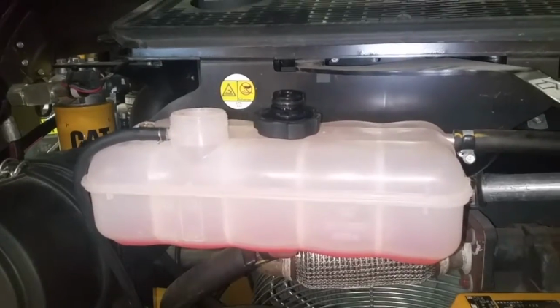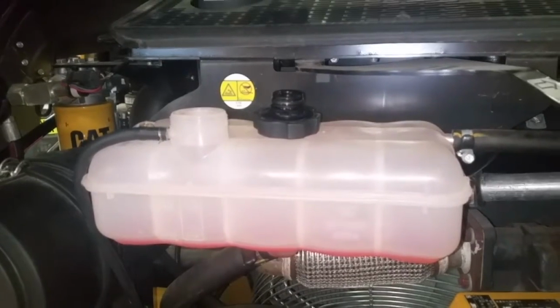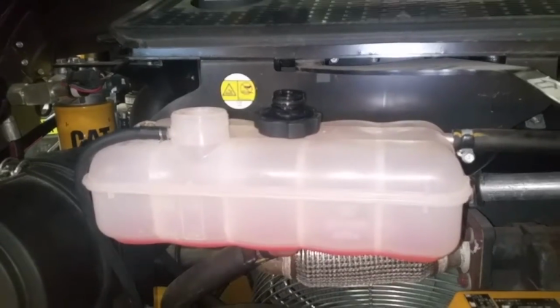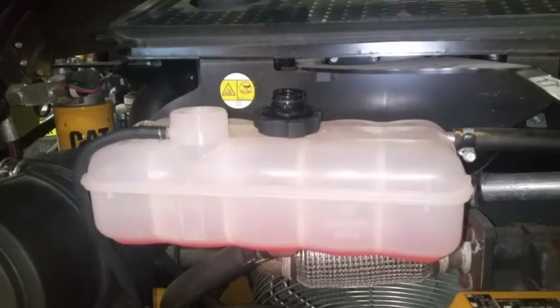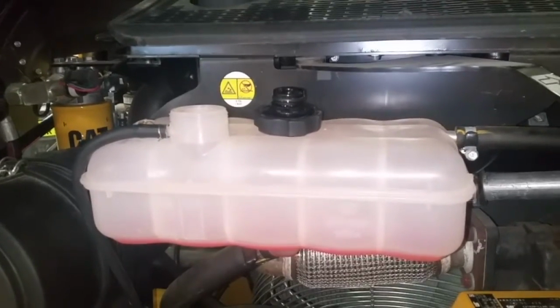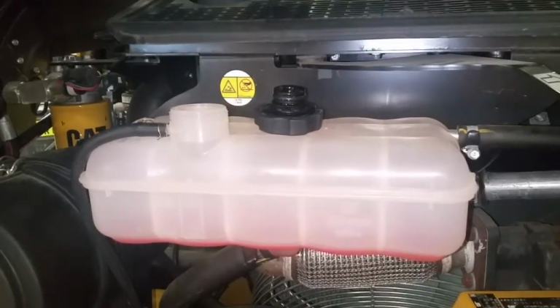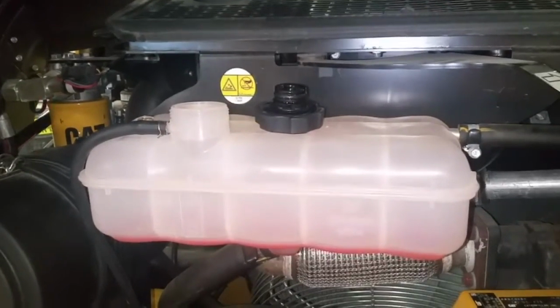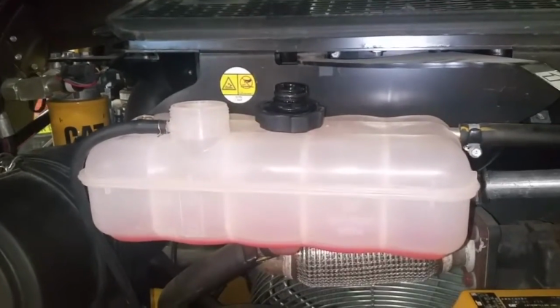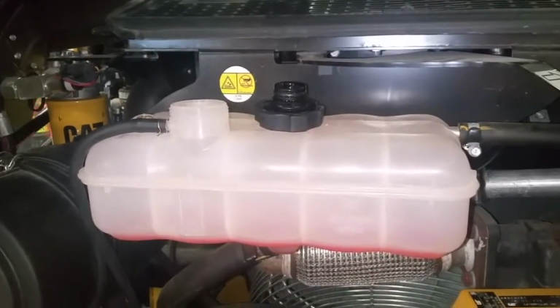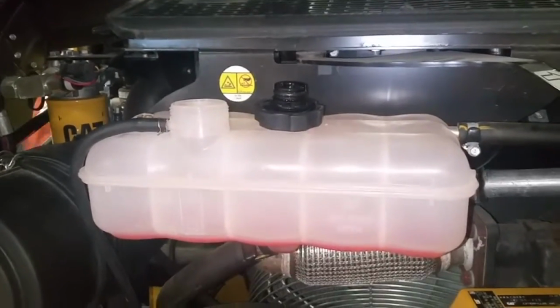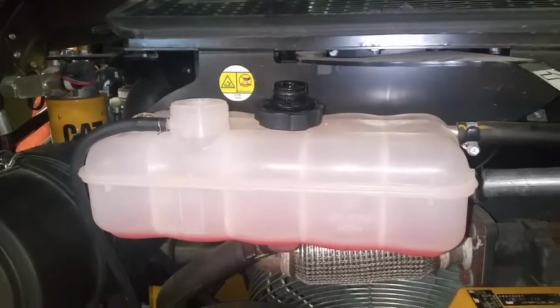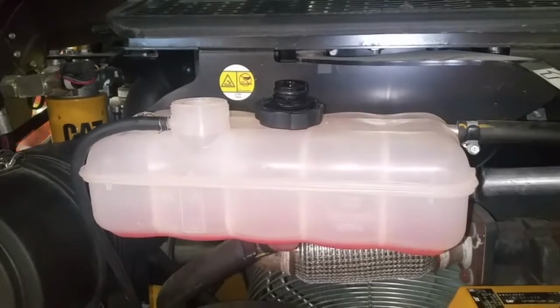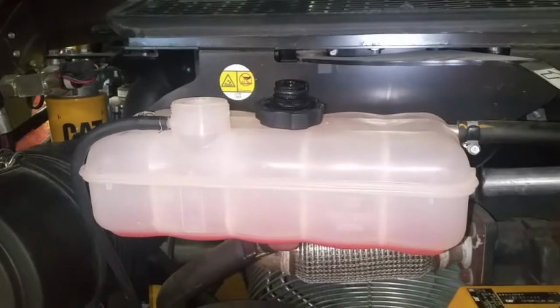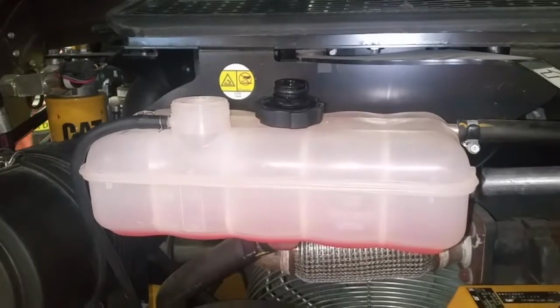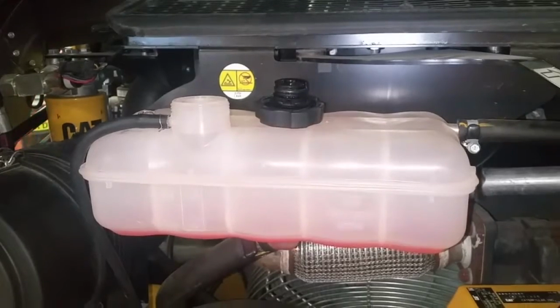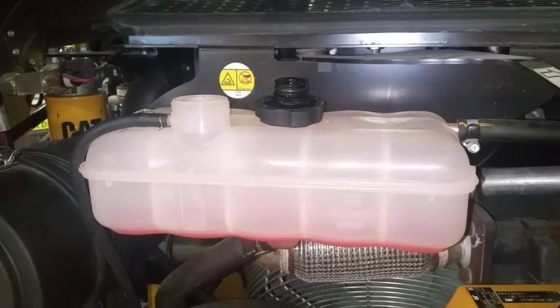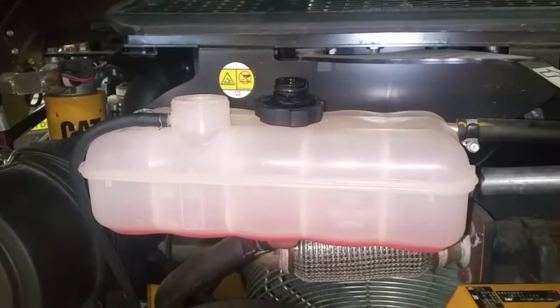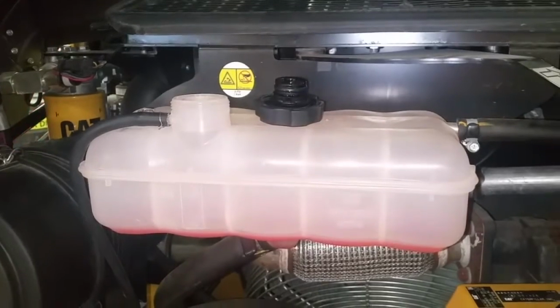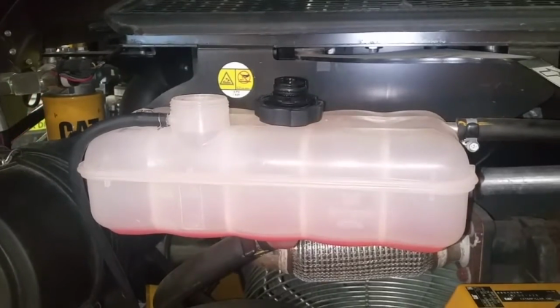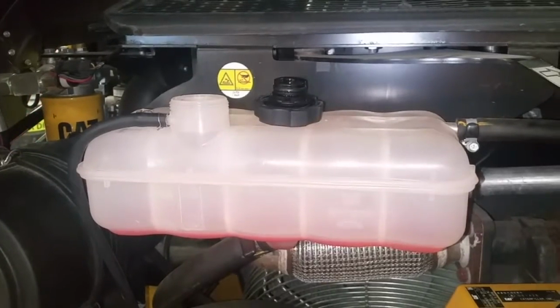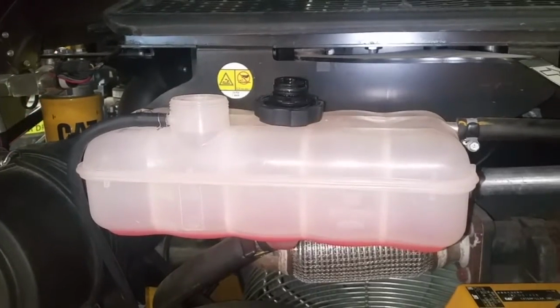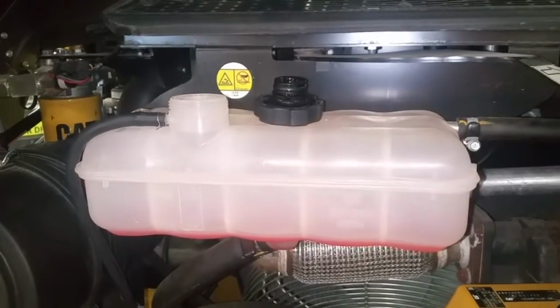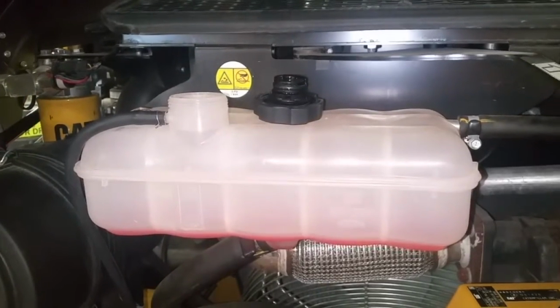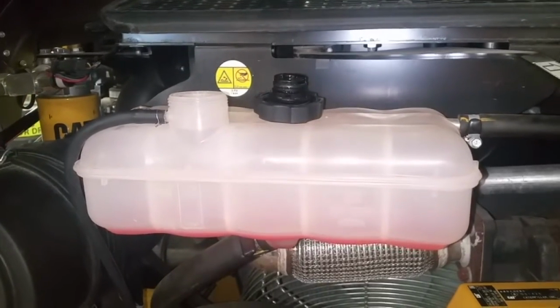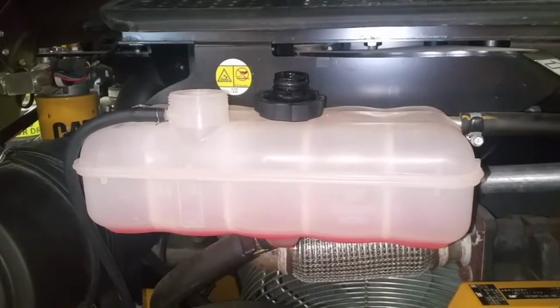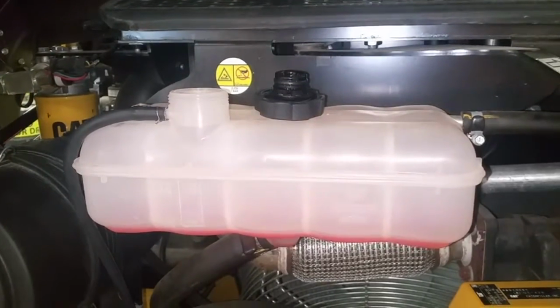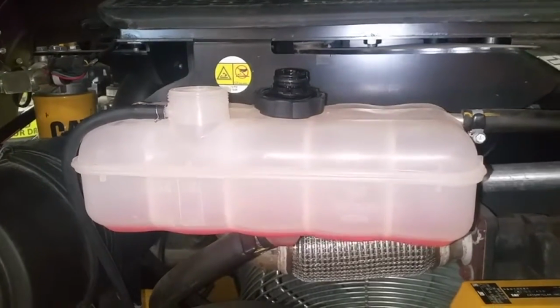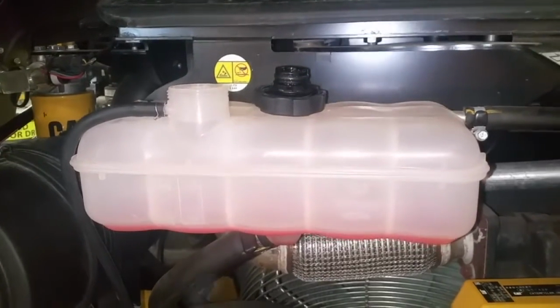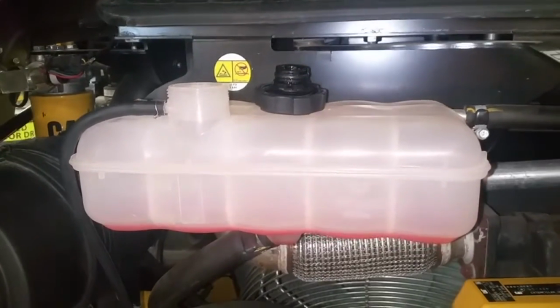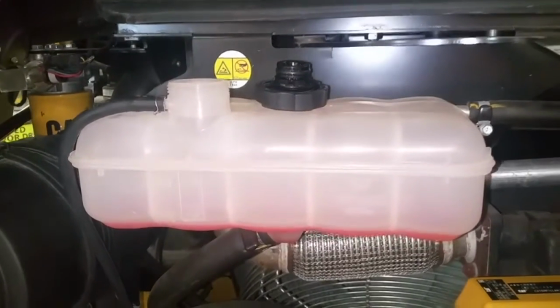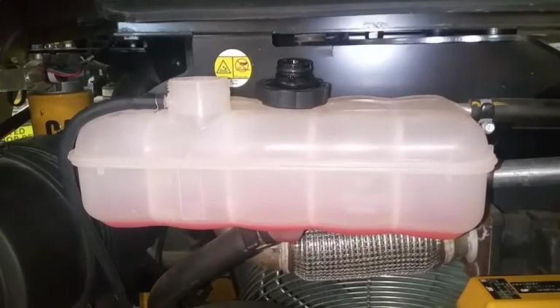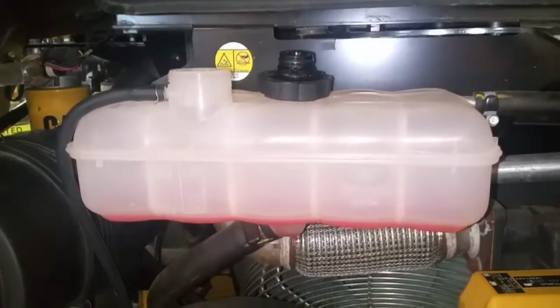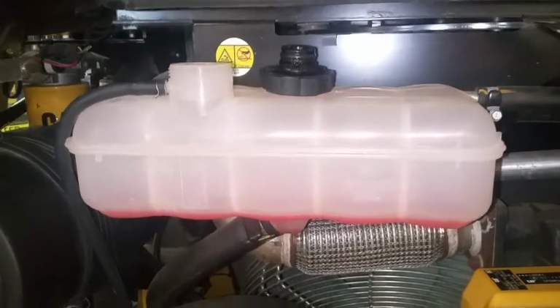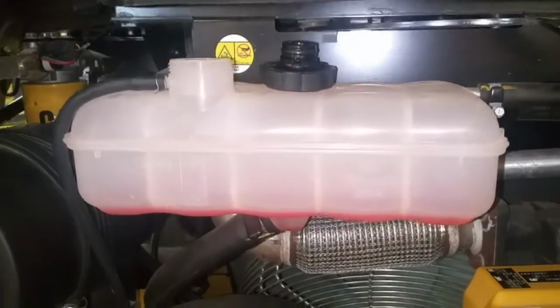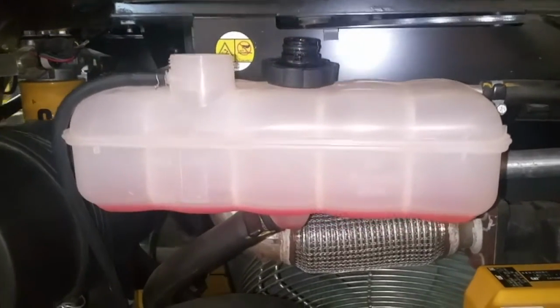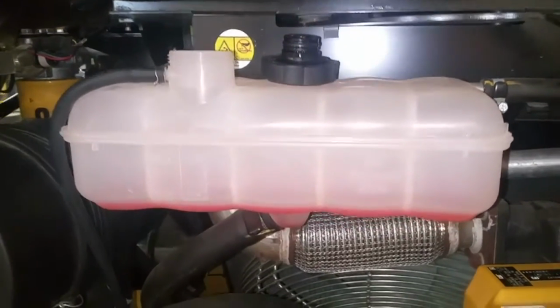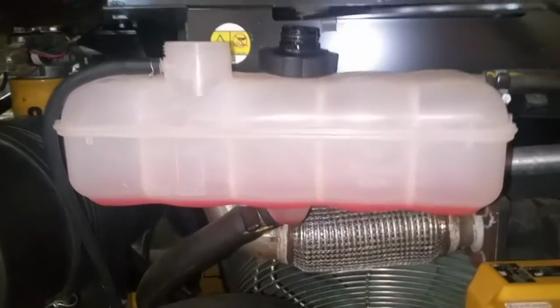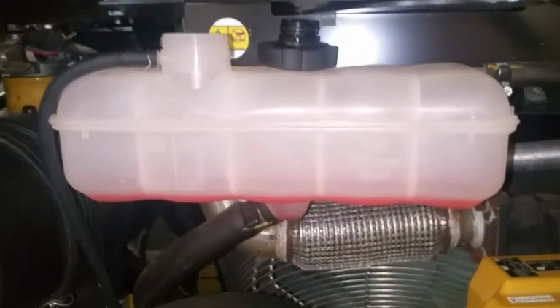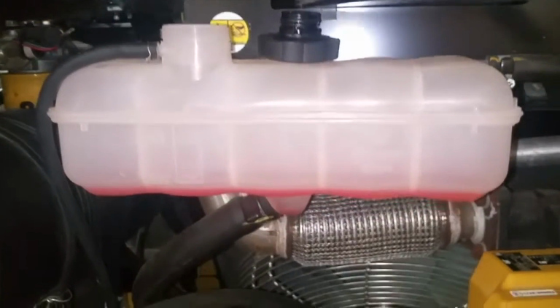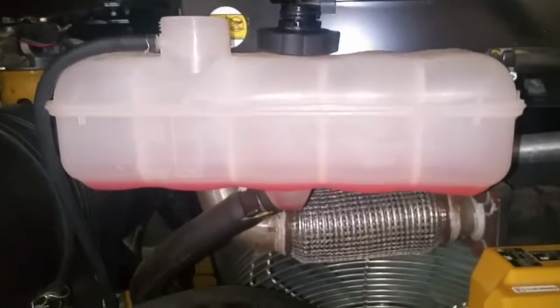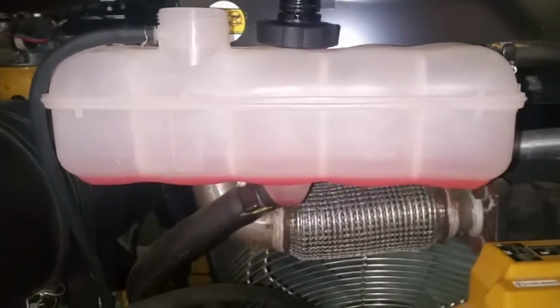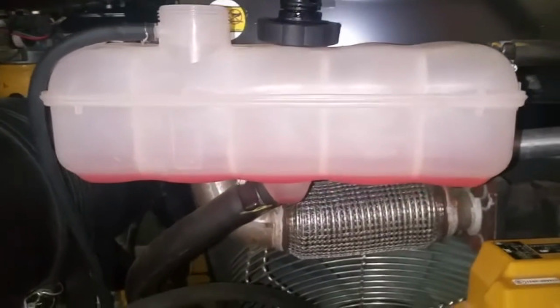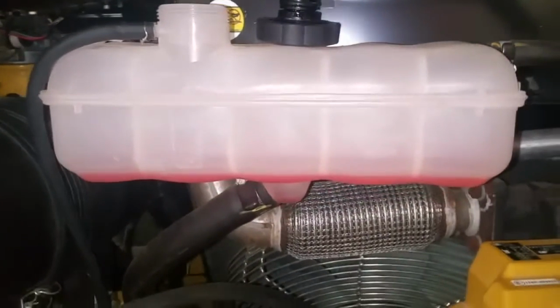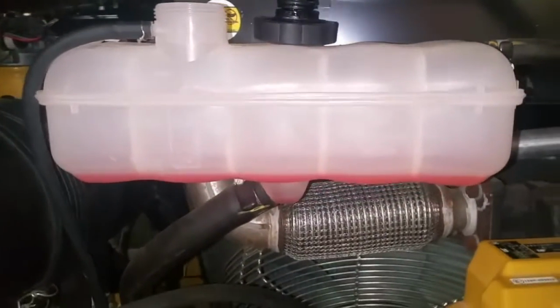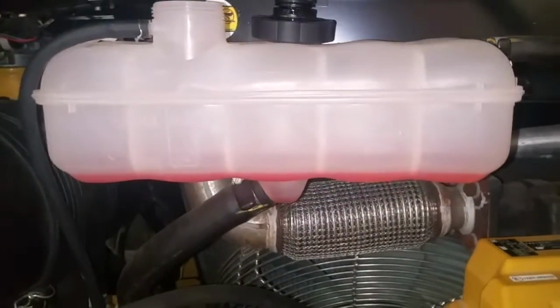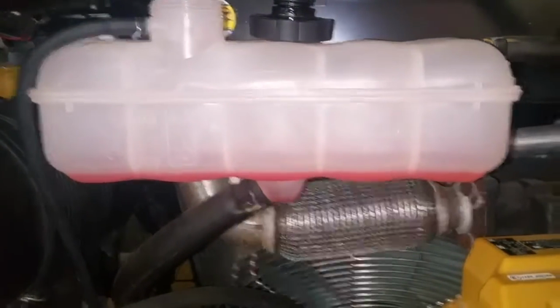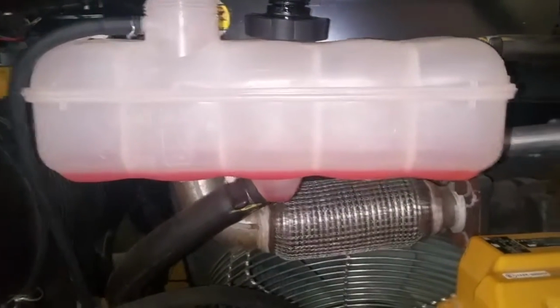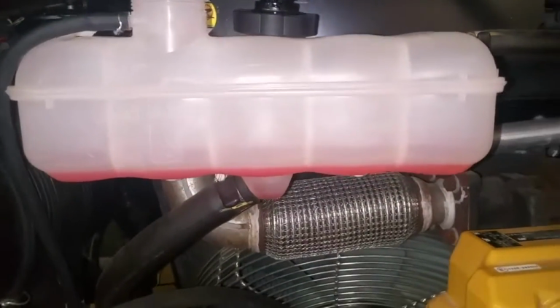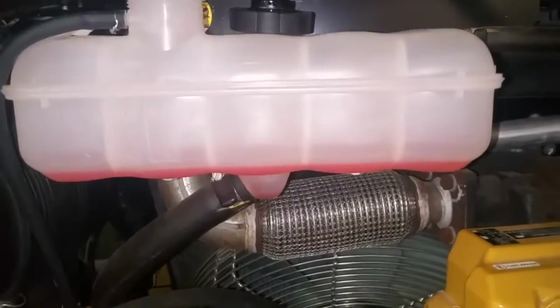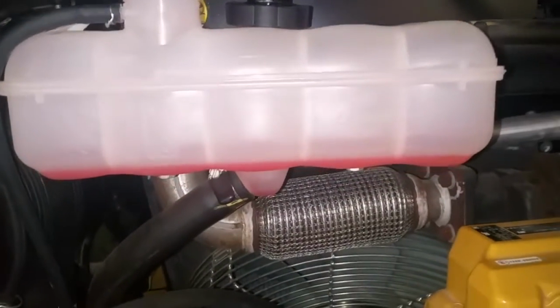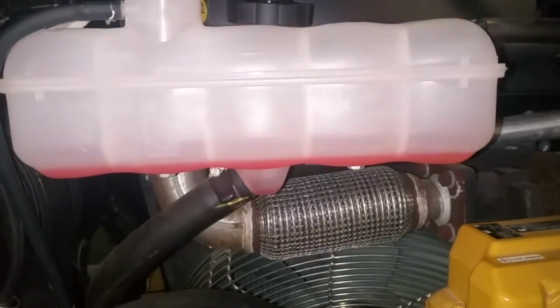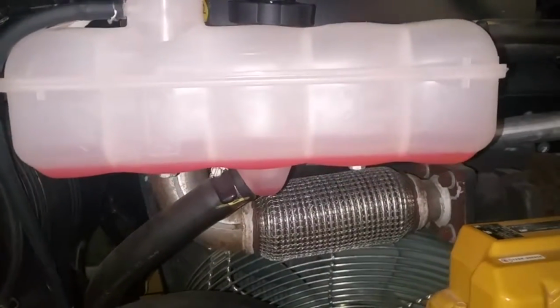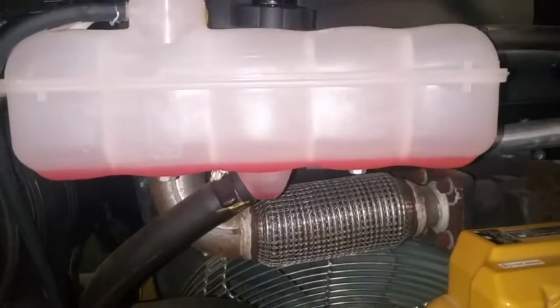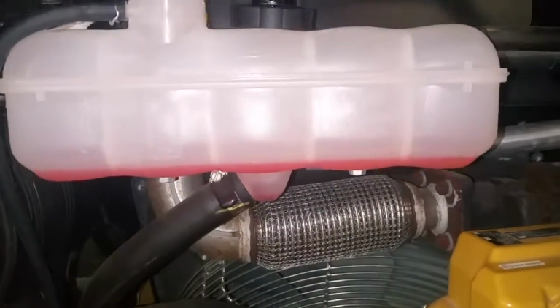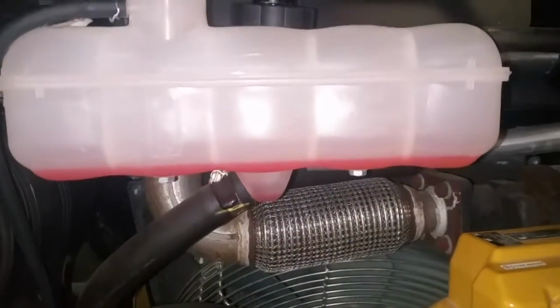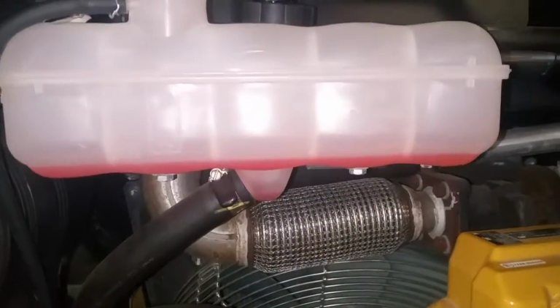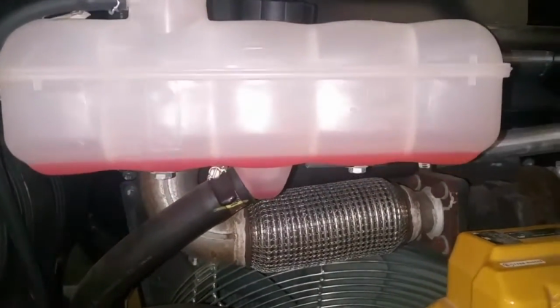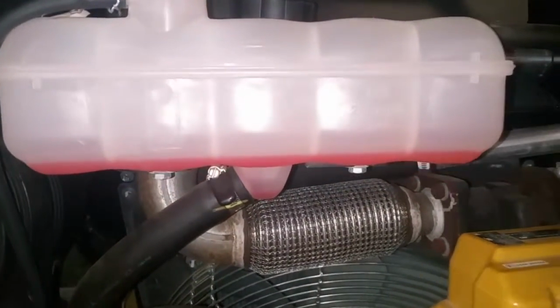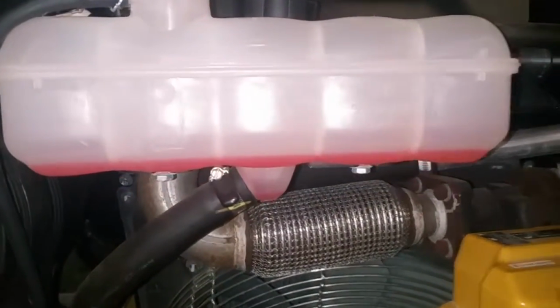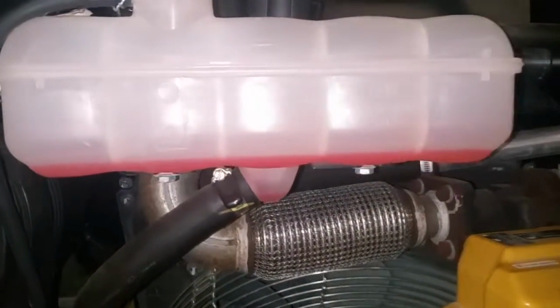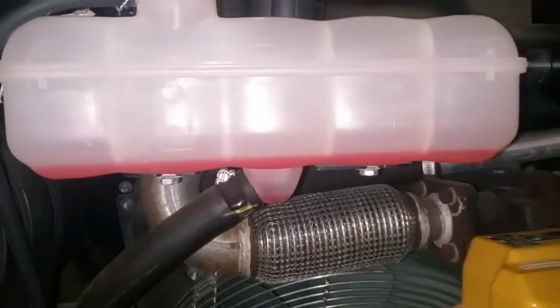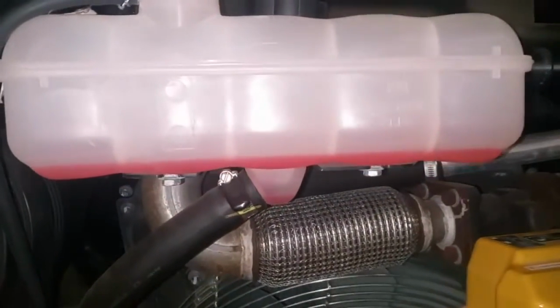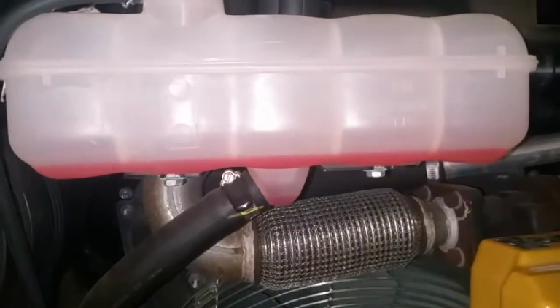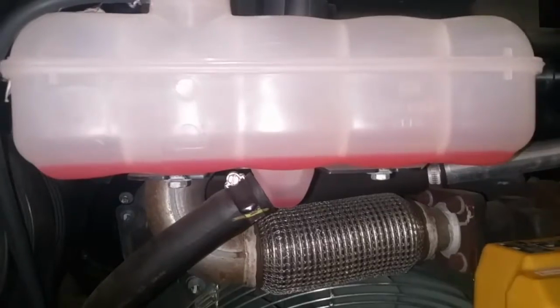Take a look at your reservoir to make sure that the coolant has drained. Once it has drained, you can begin a flushing procedure if necessary.